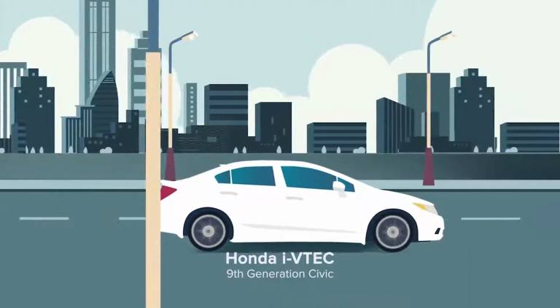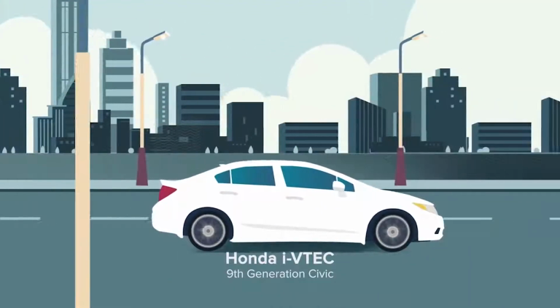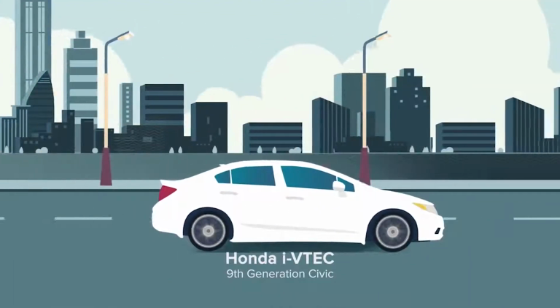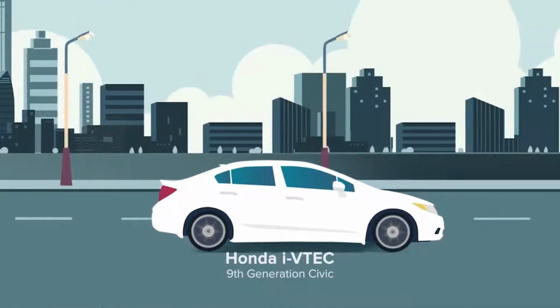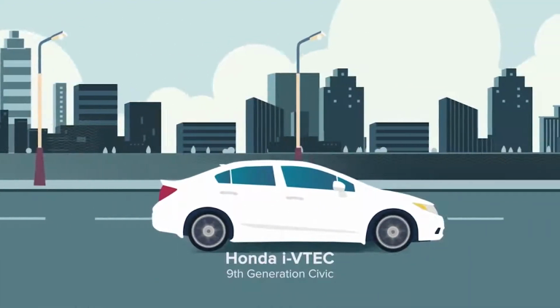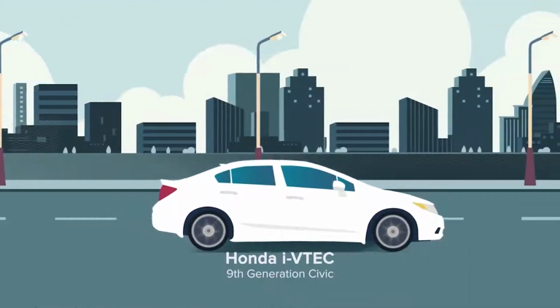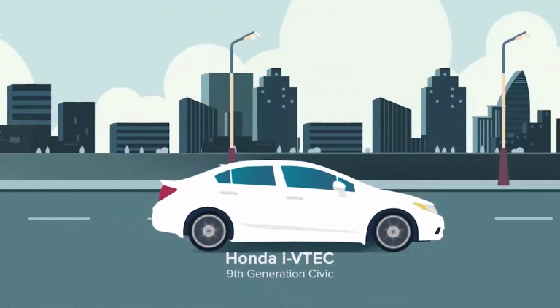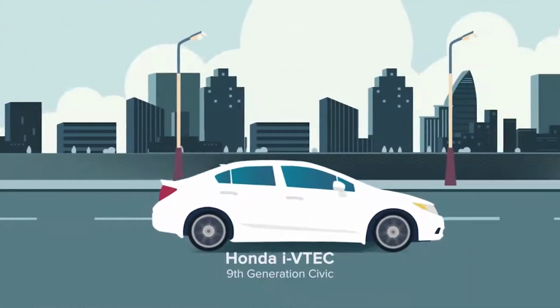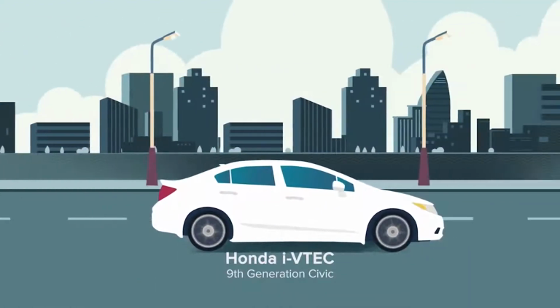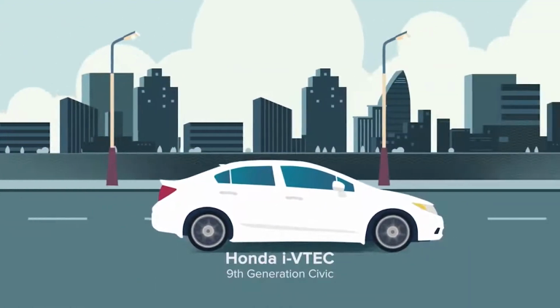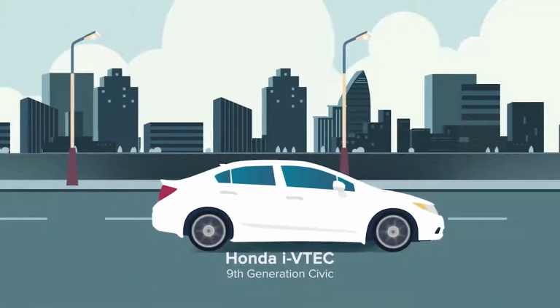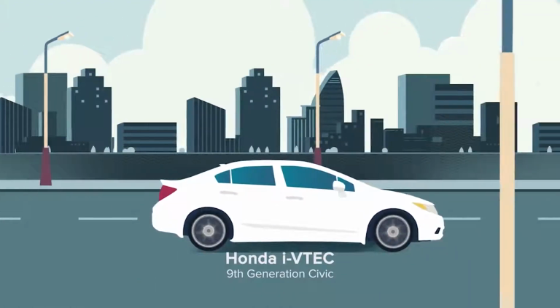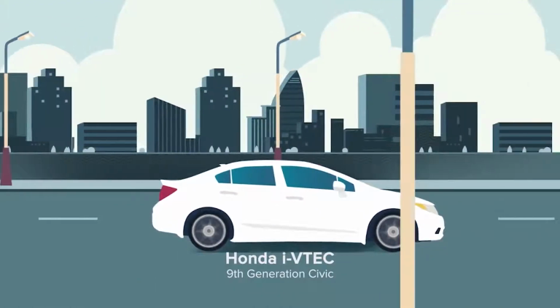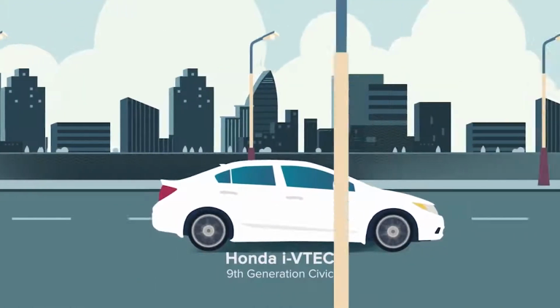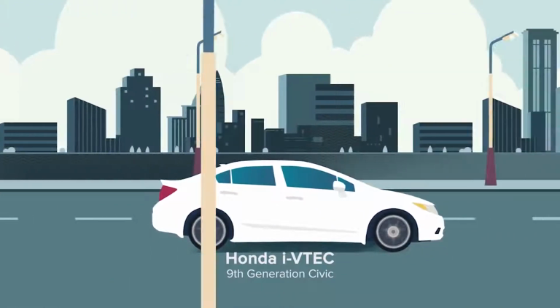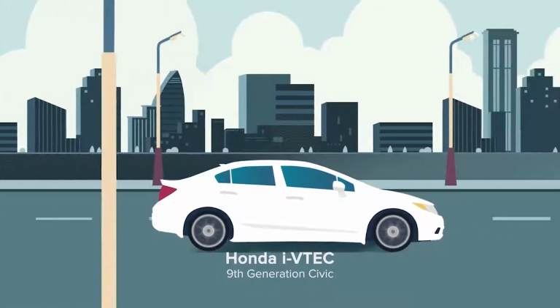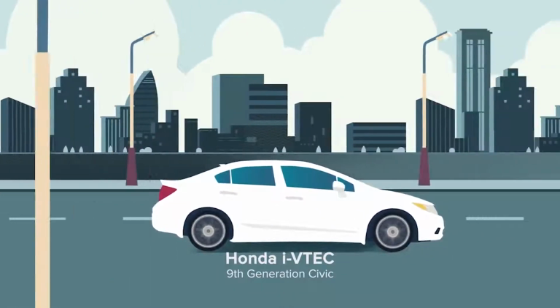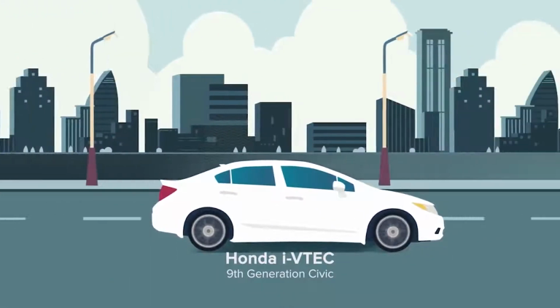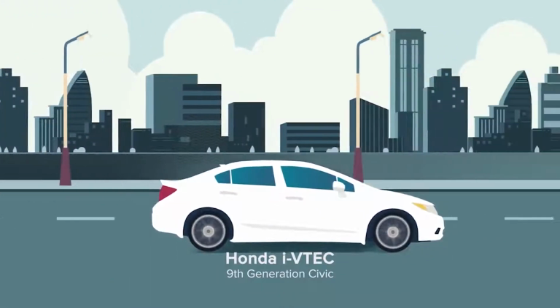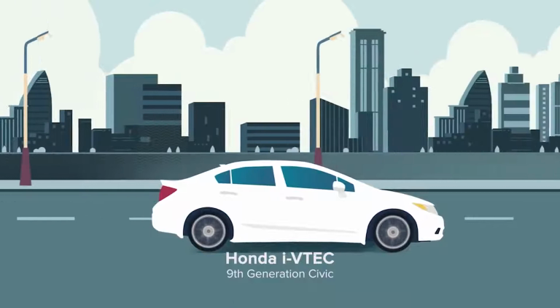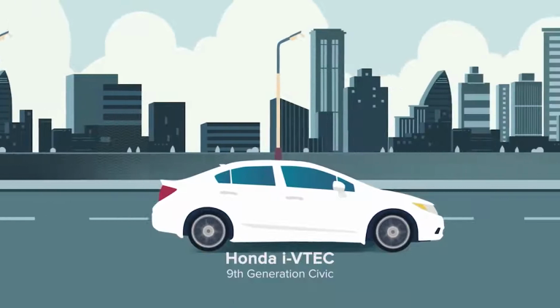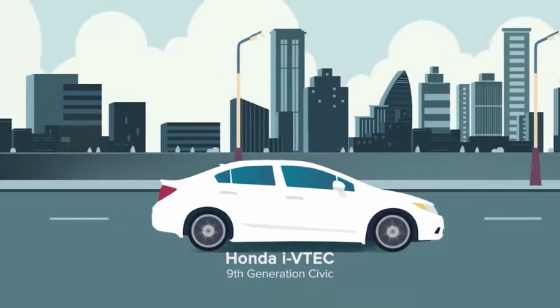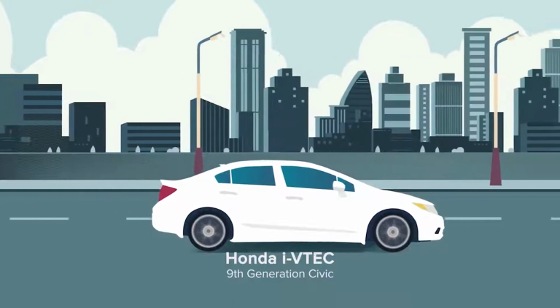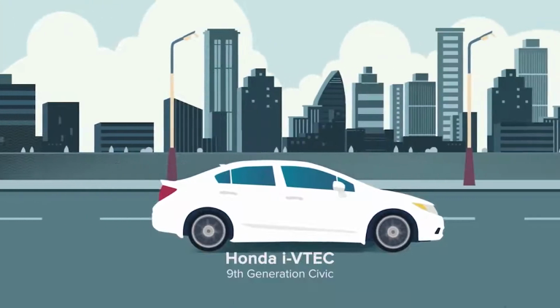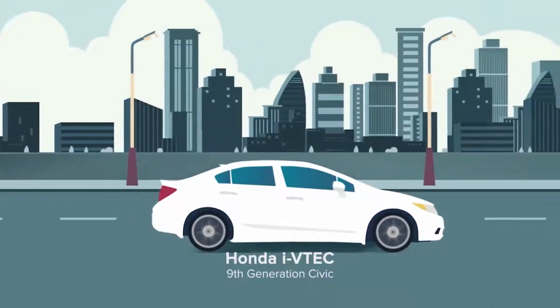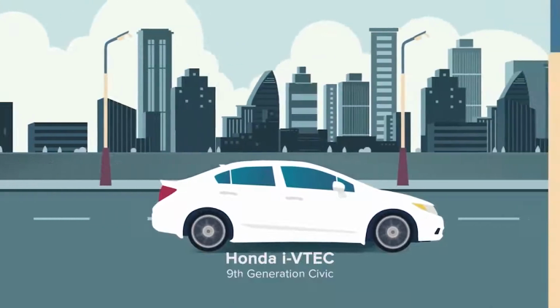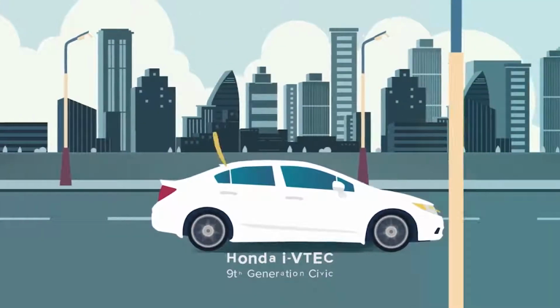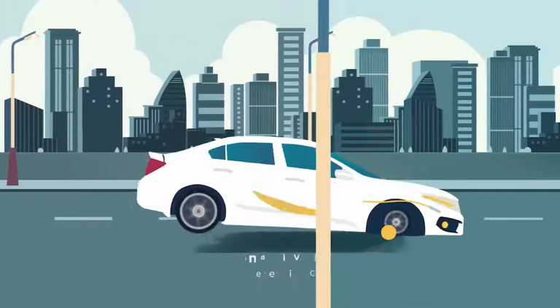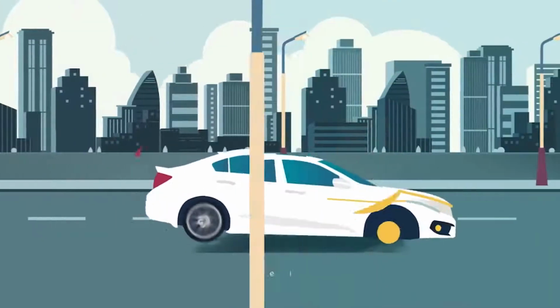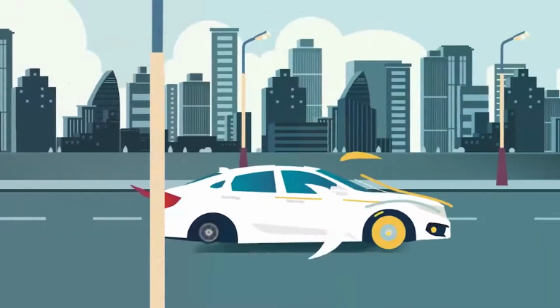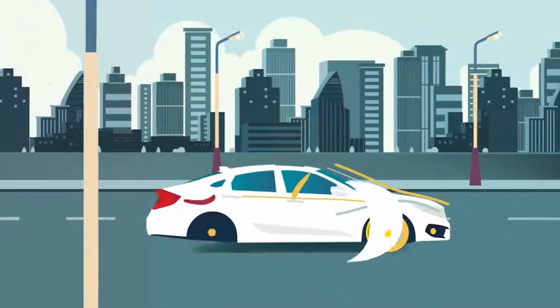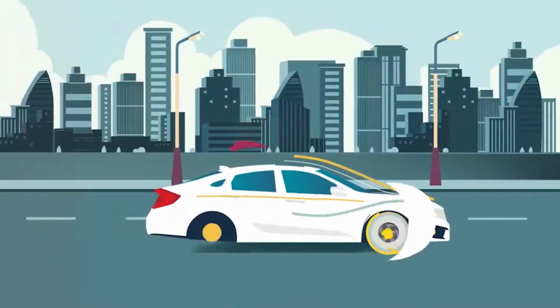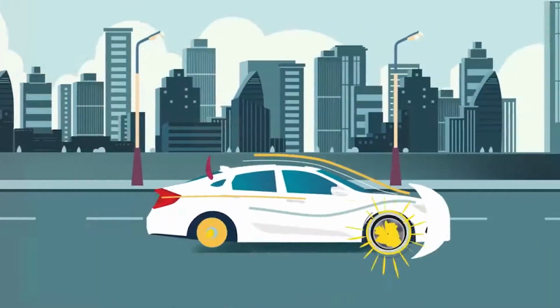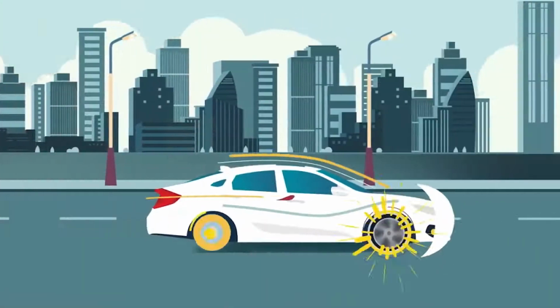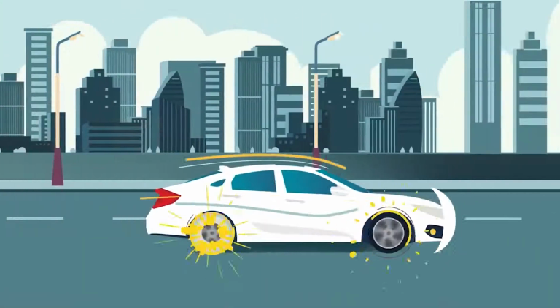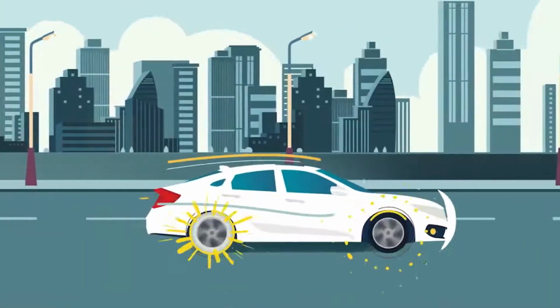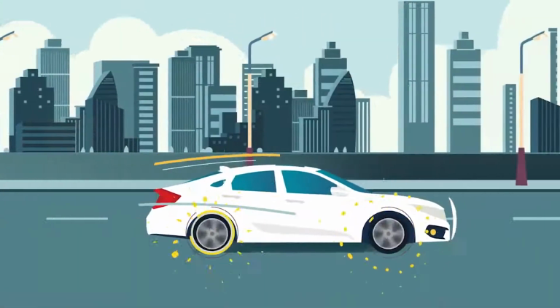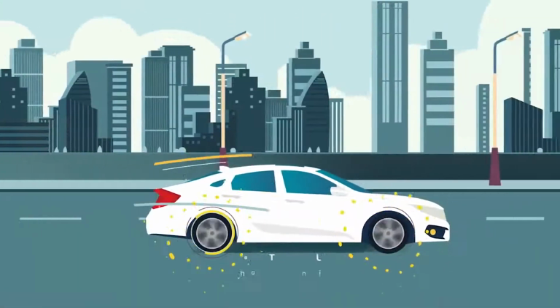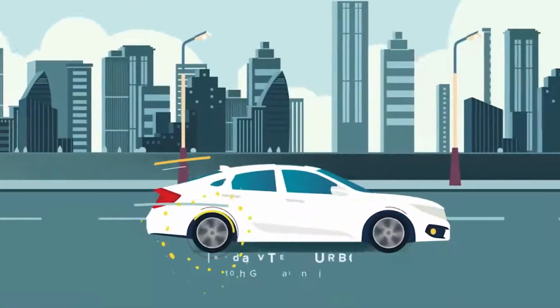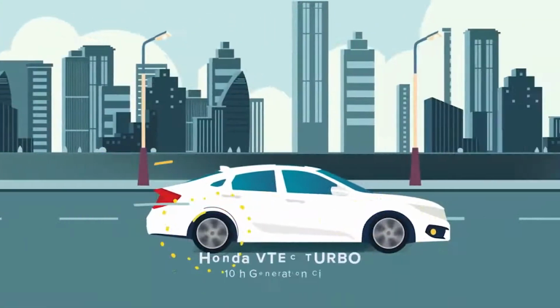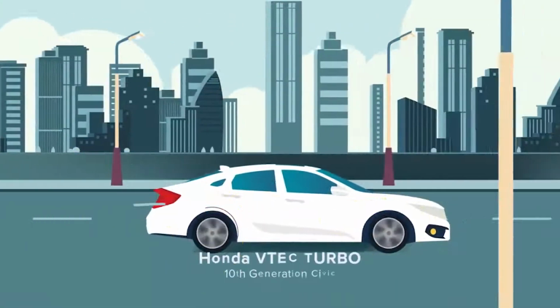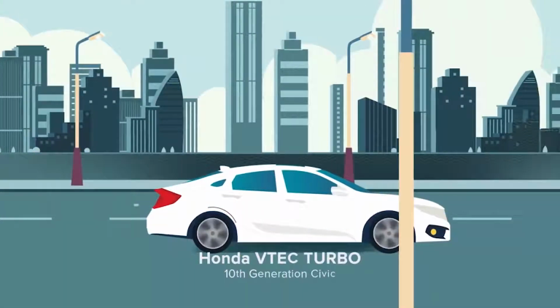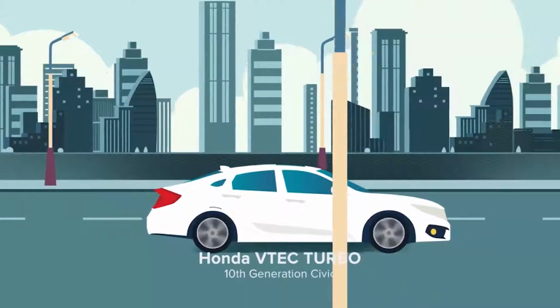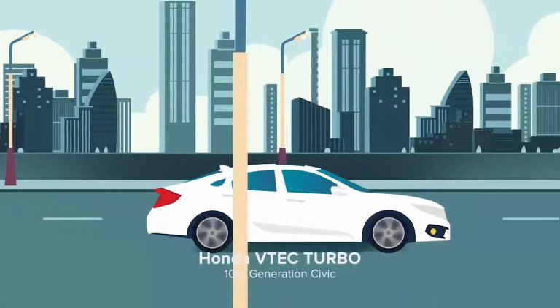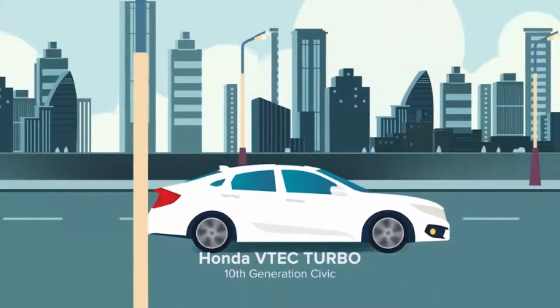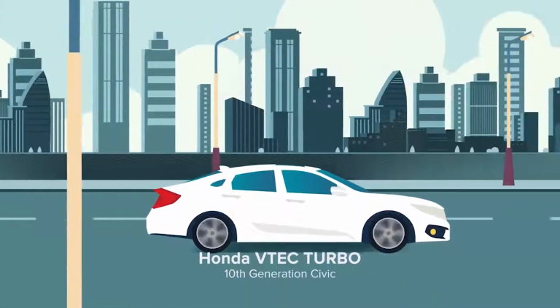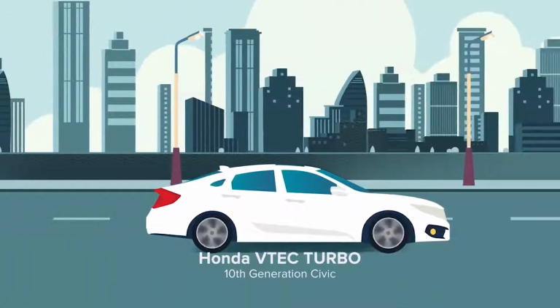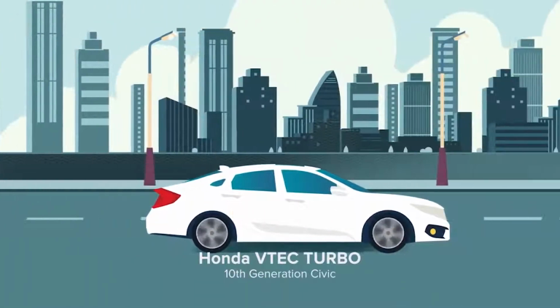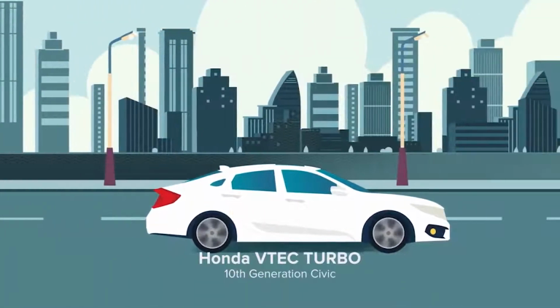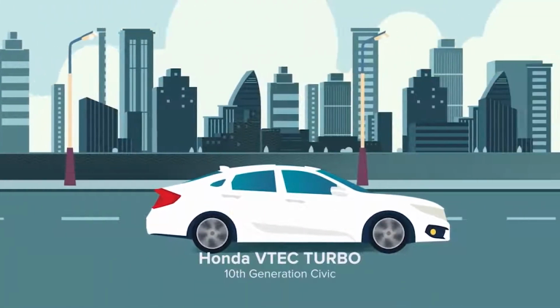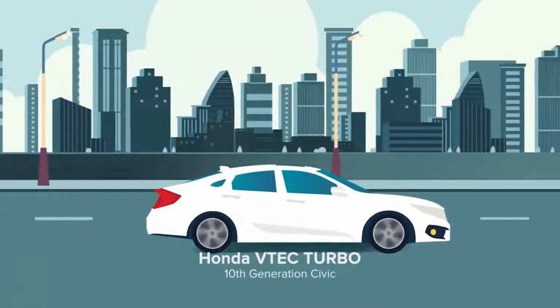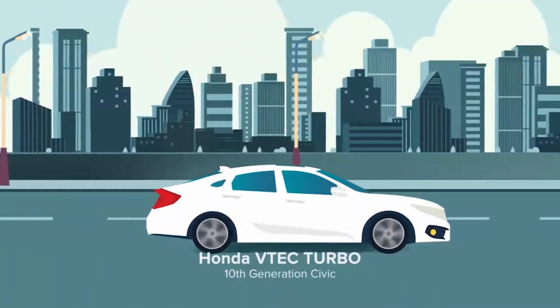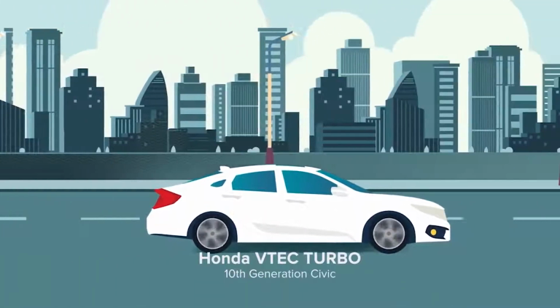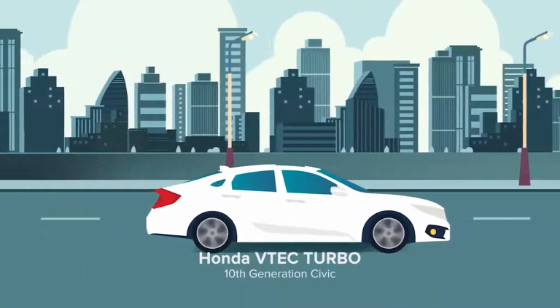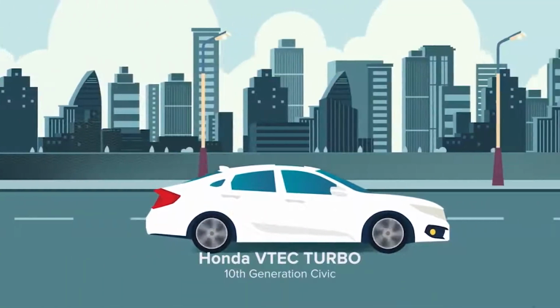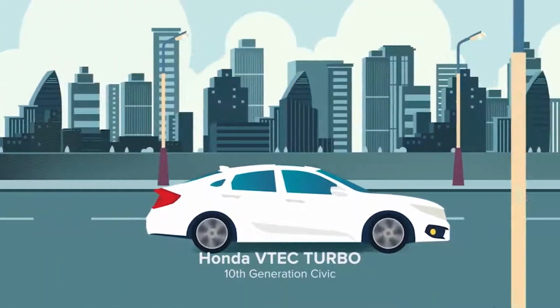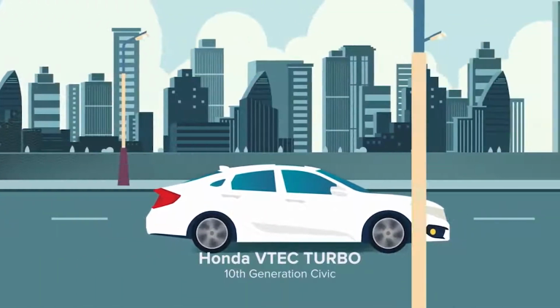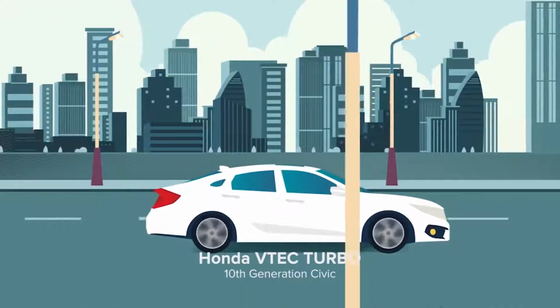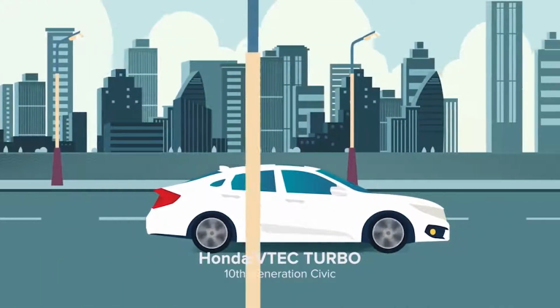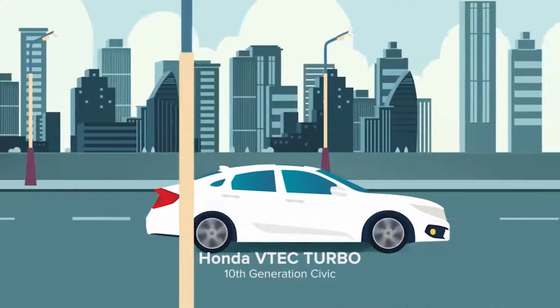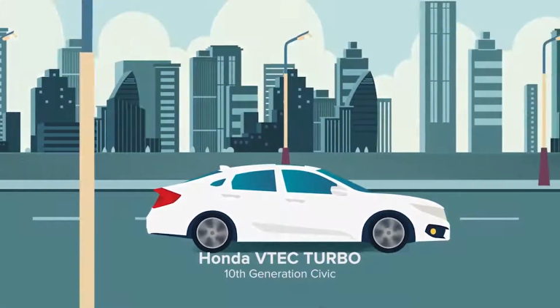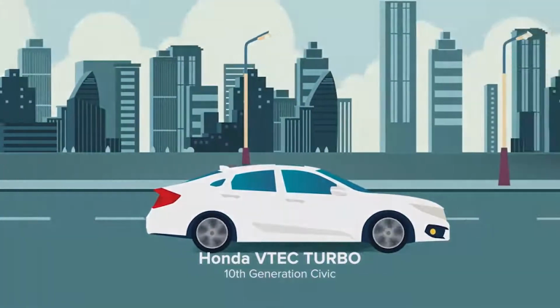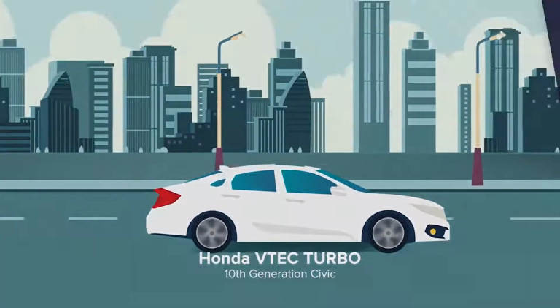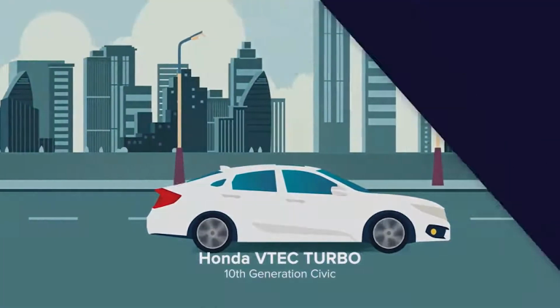But Honda didn't stop there. Innovation went even further with VTEC Turbo.